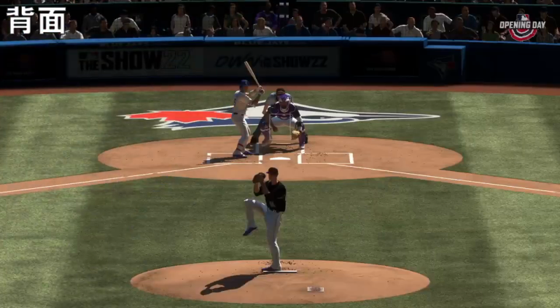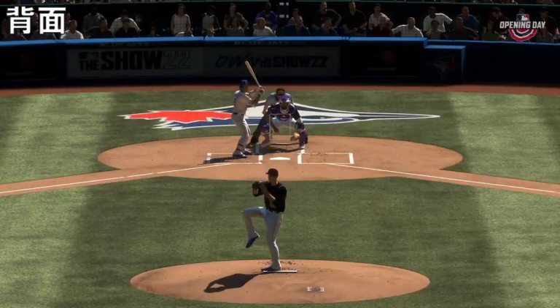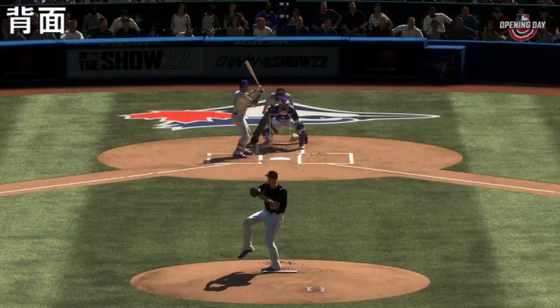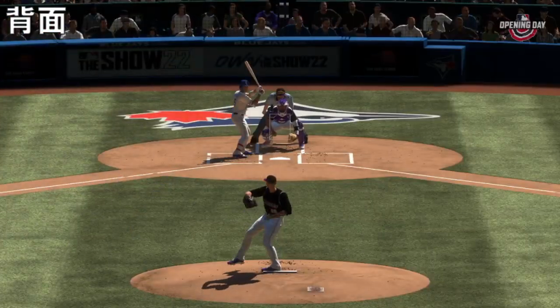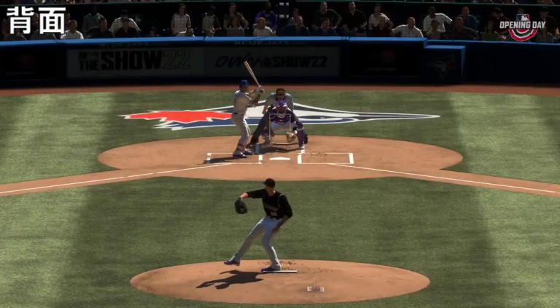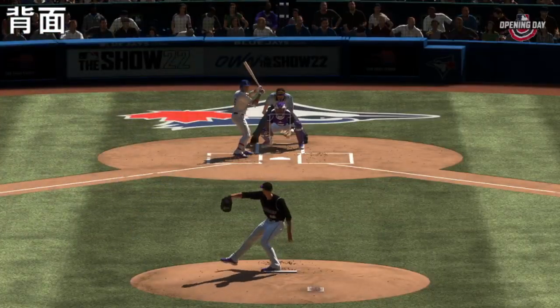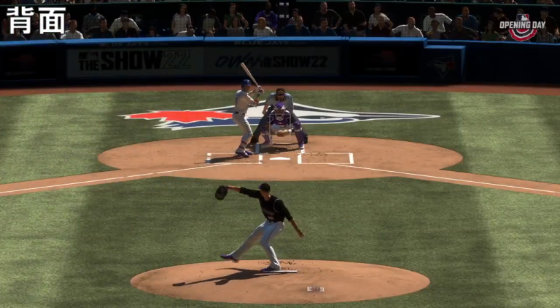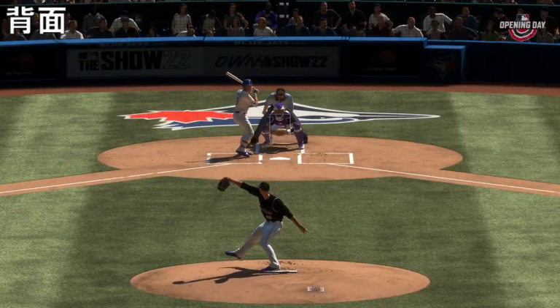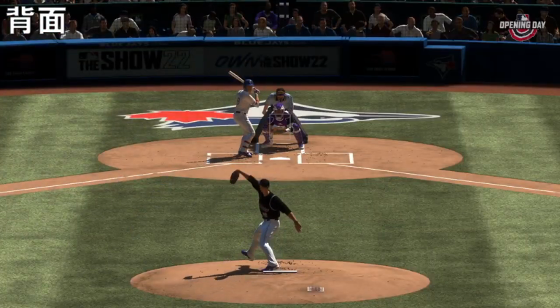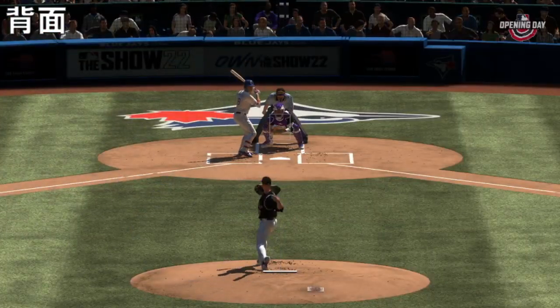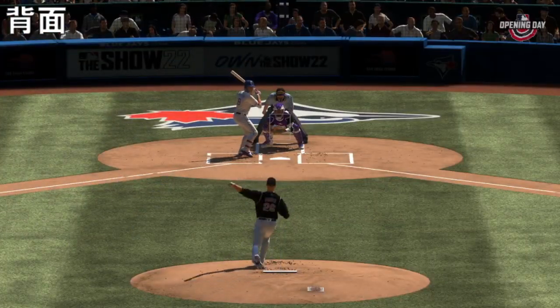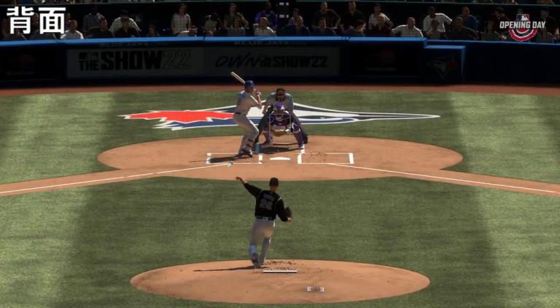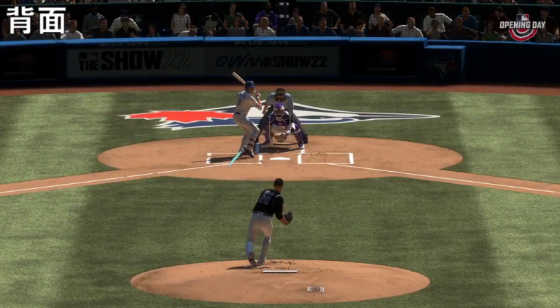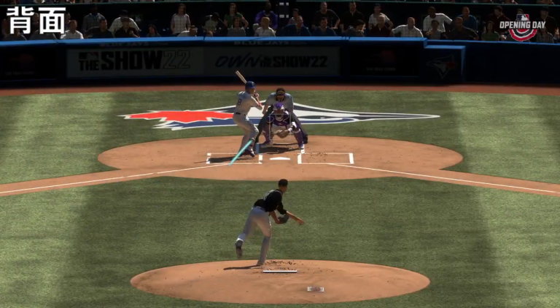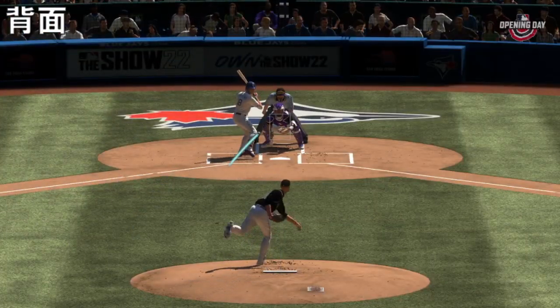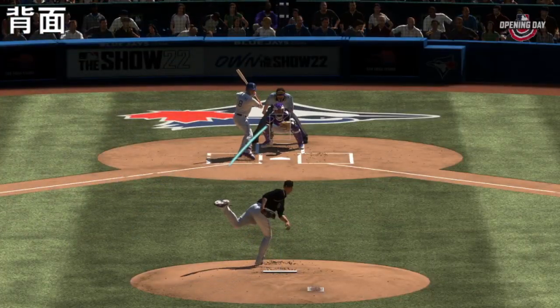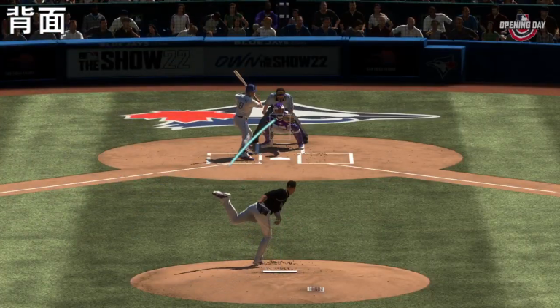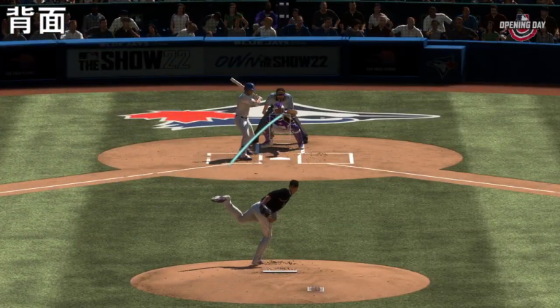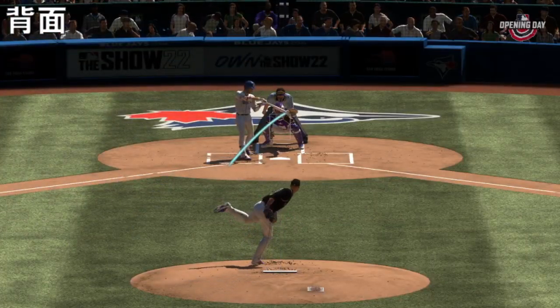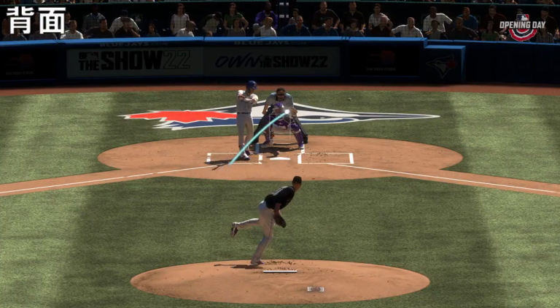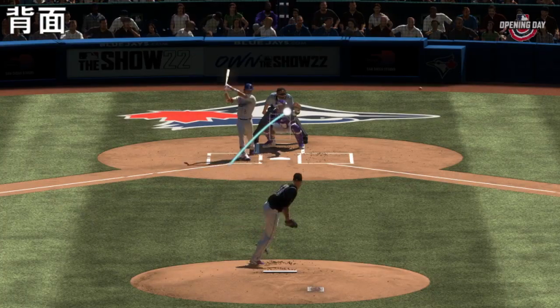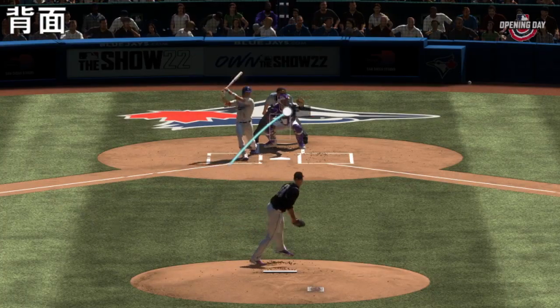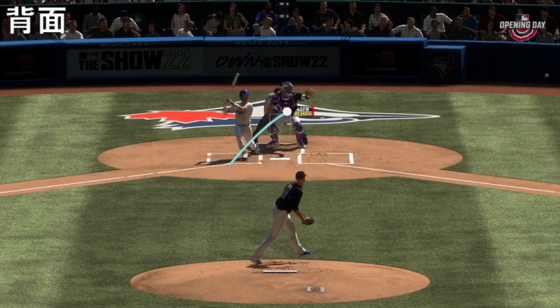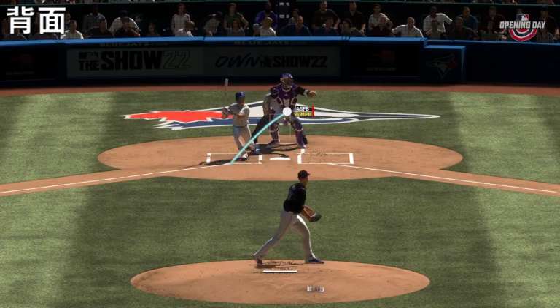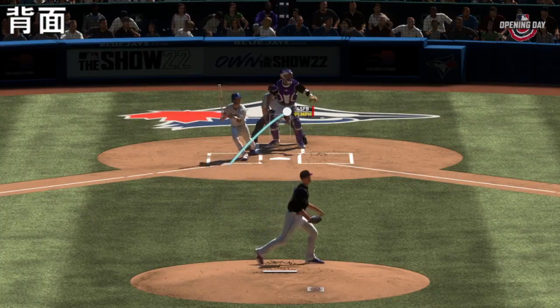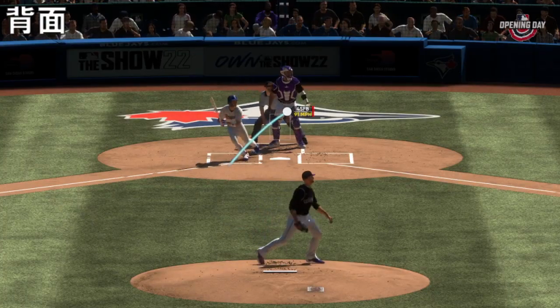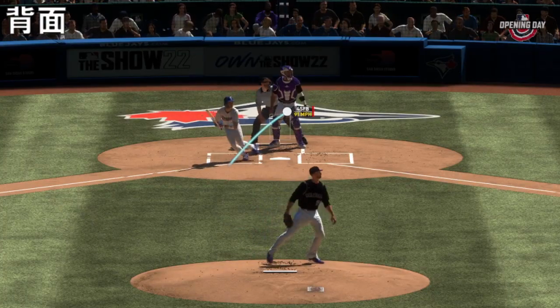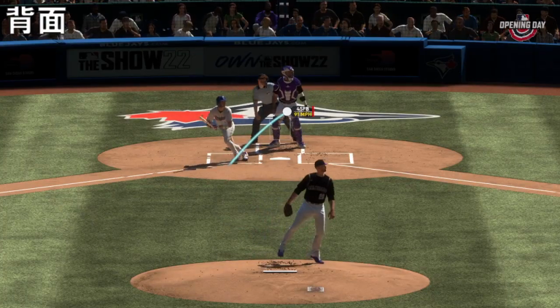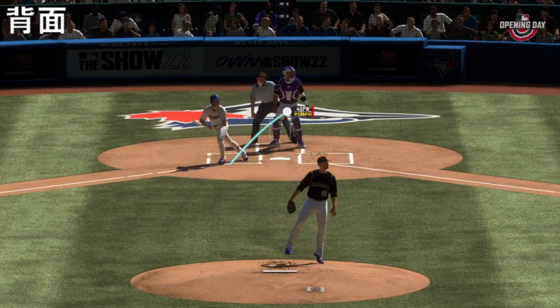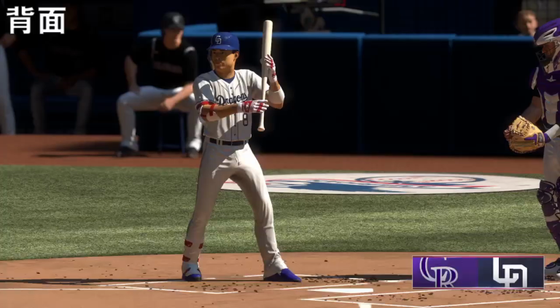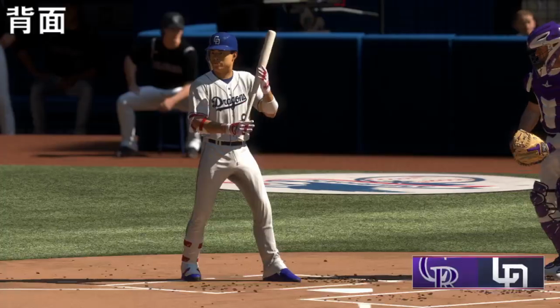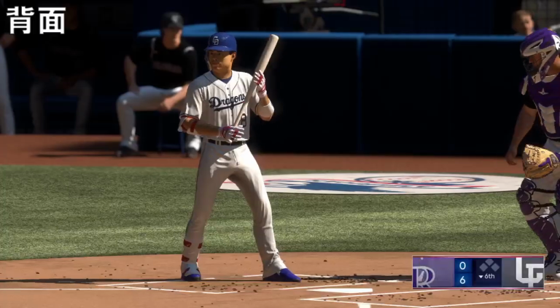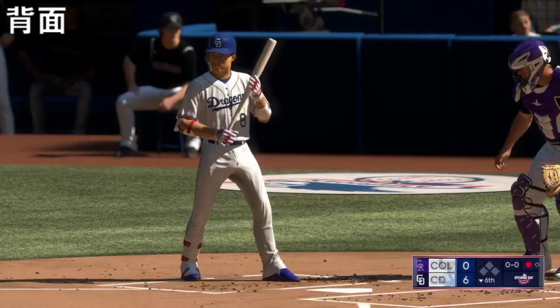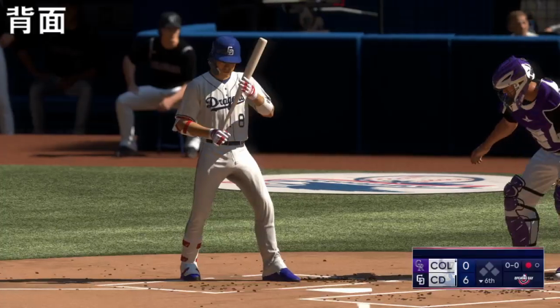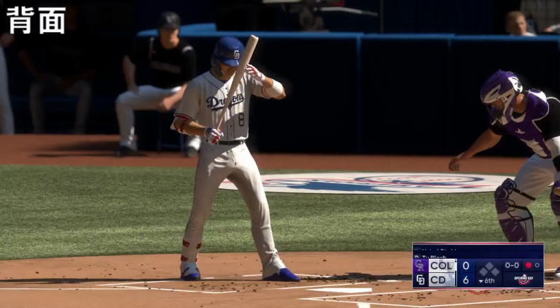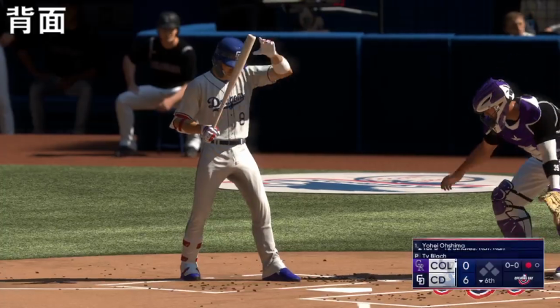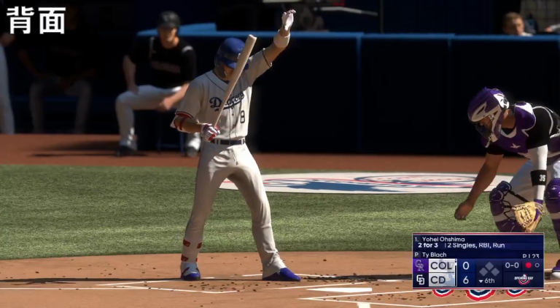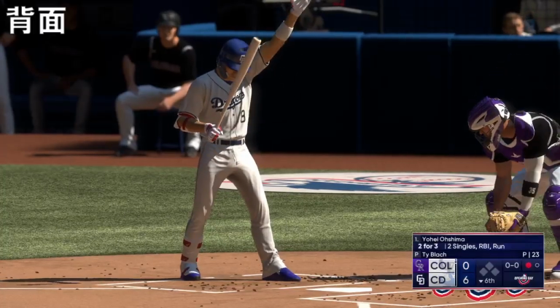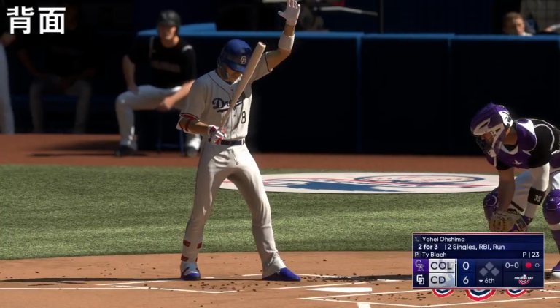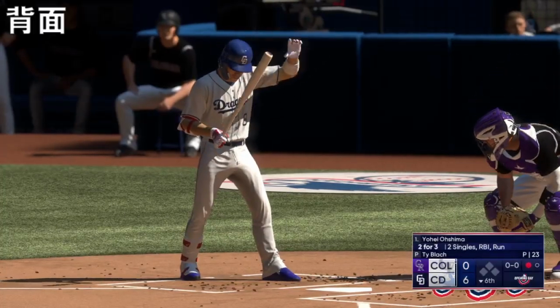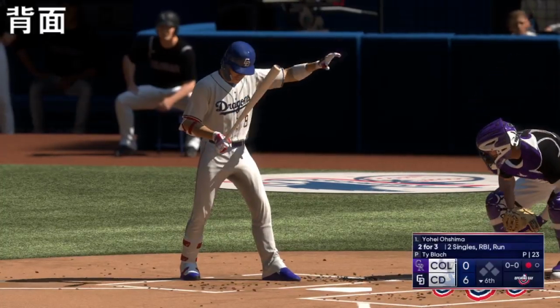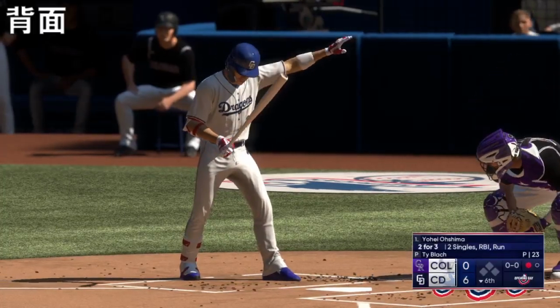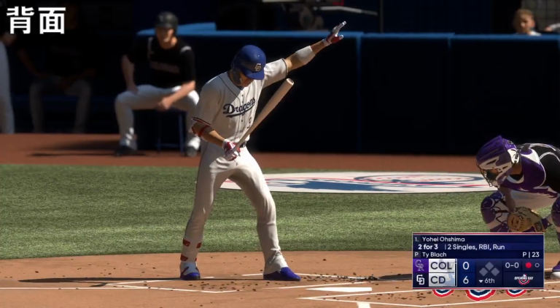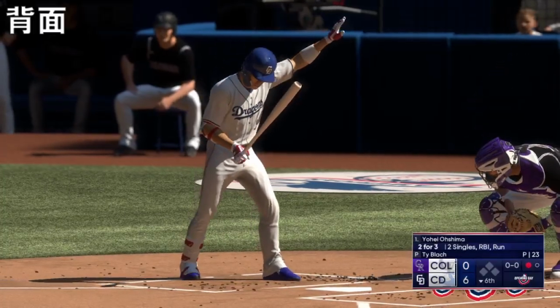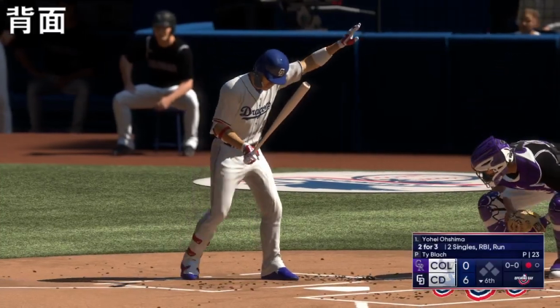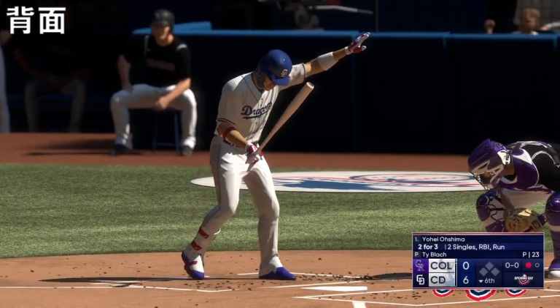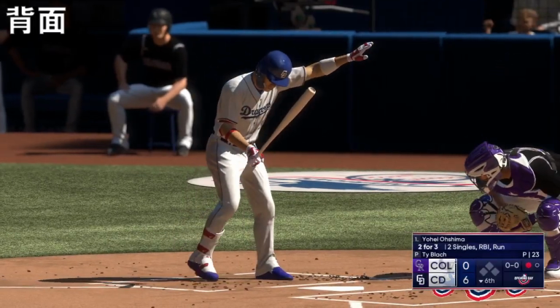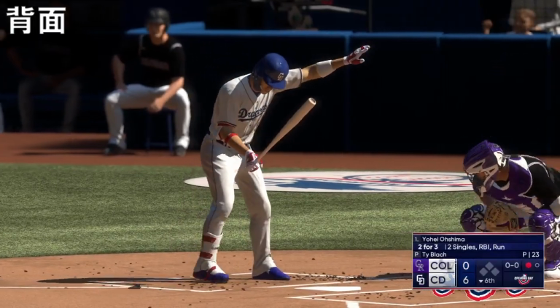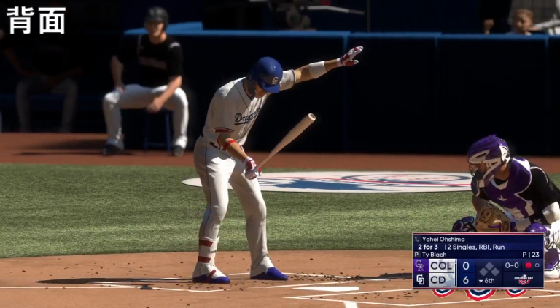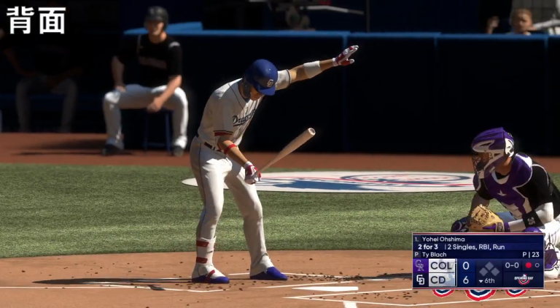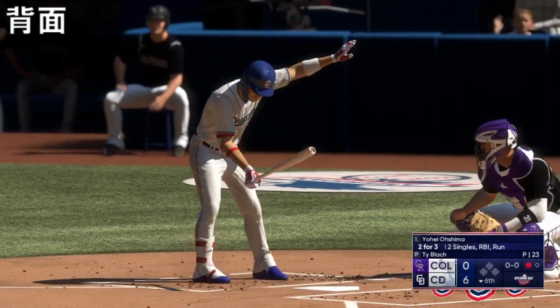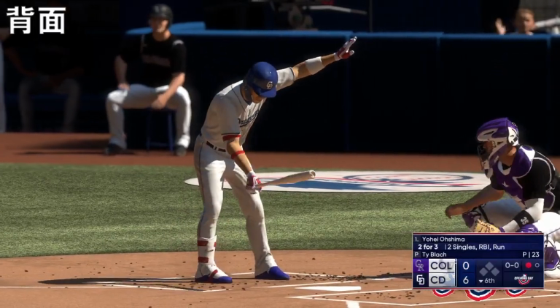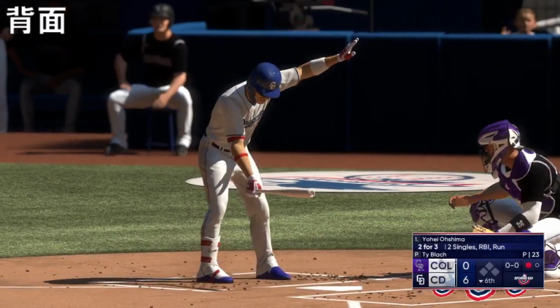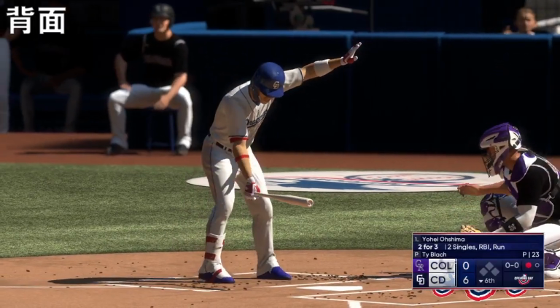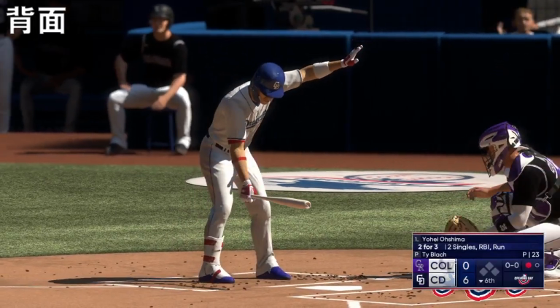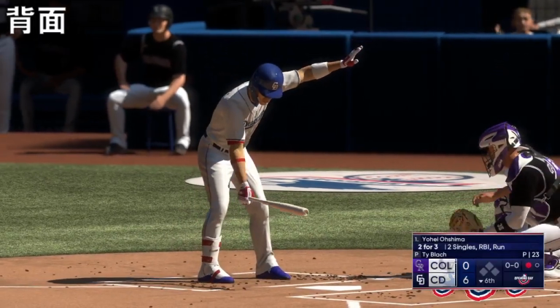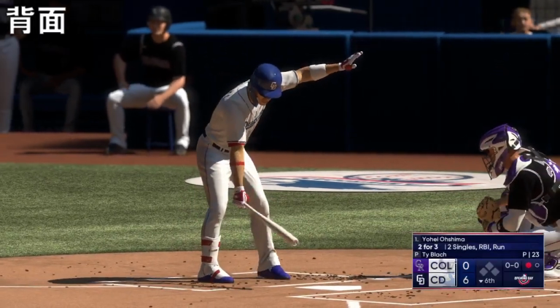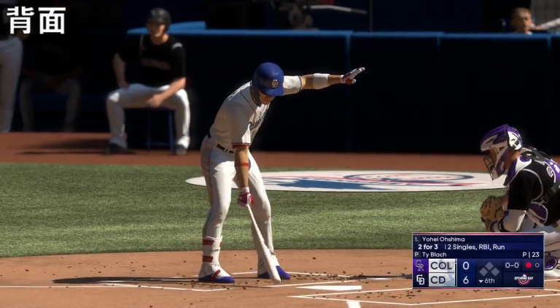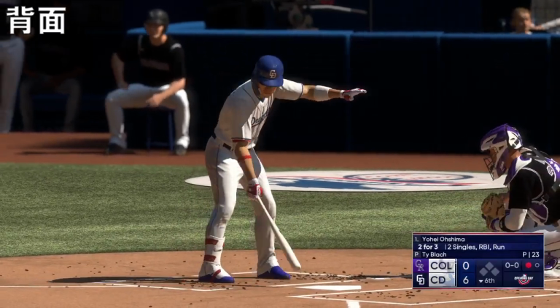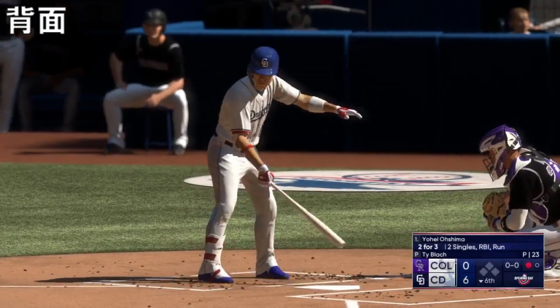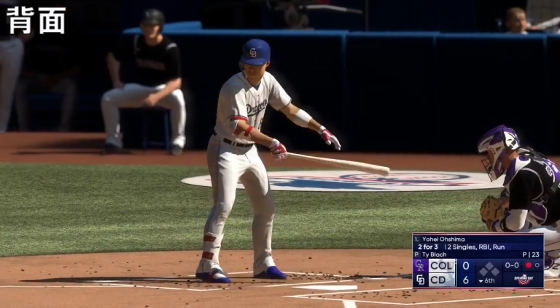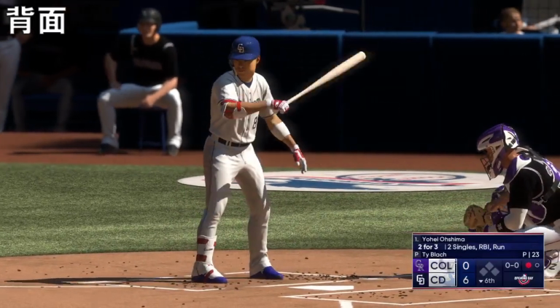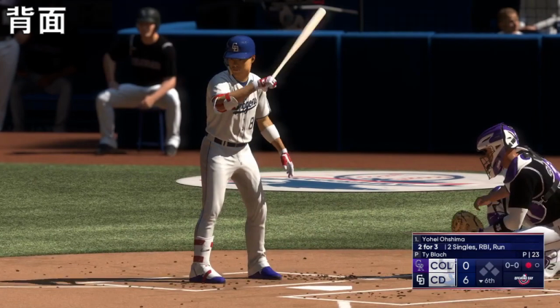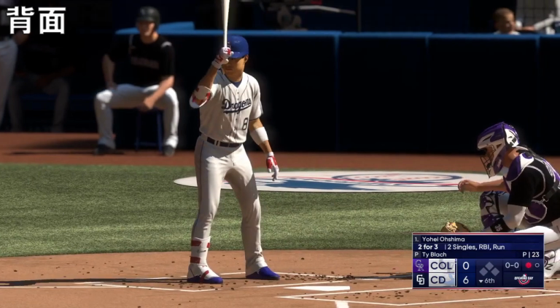The manager might have to go through the bullpen a little bit sooner than he anticipated. So the batting order turns over. Here's the center fielder, number eight.